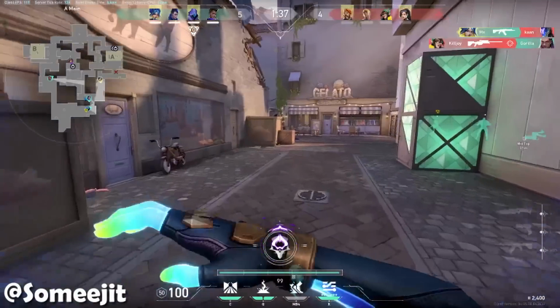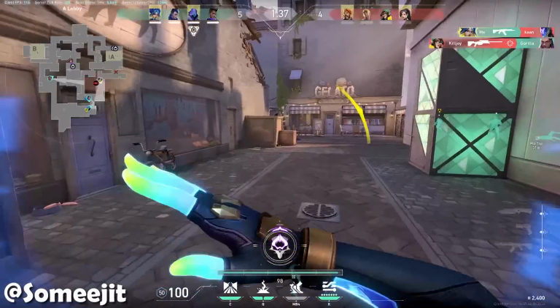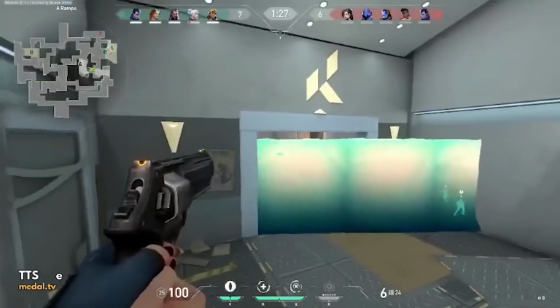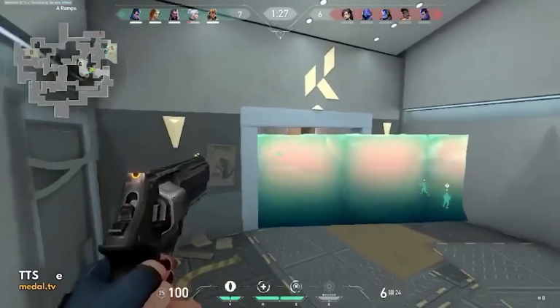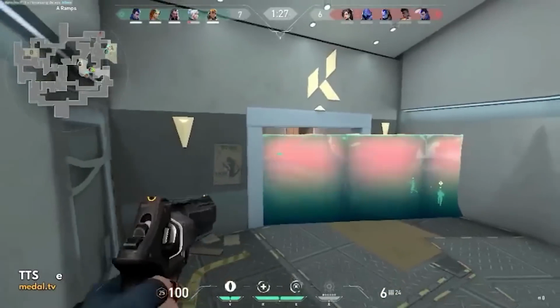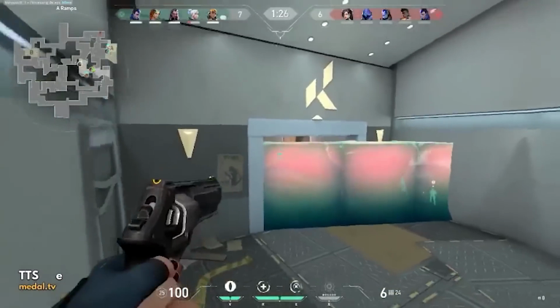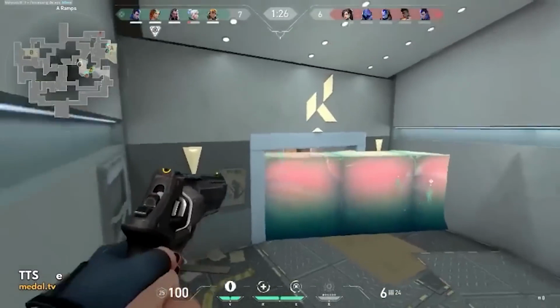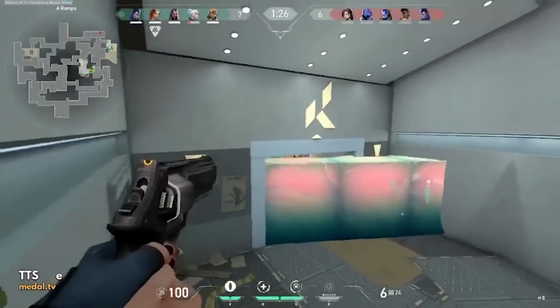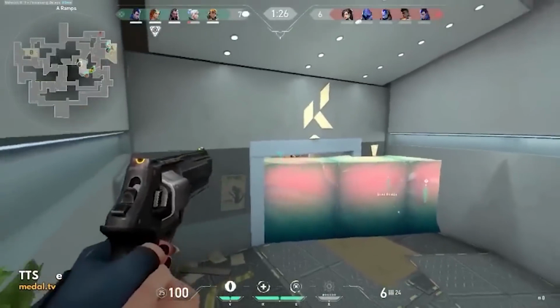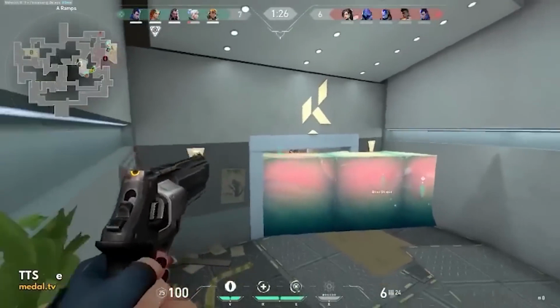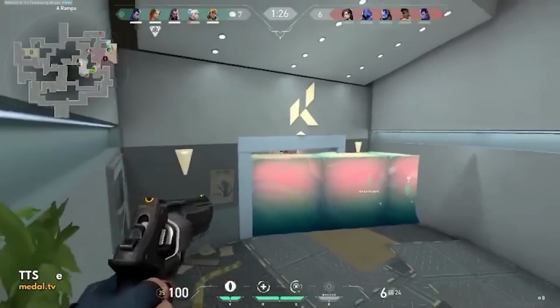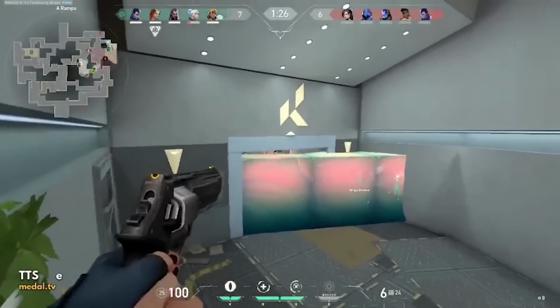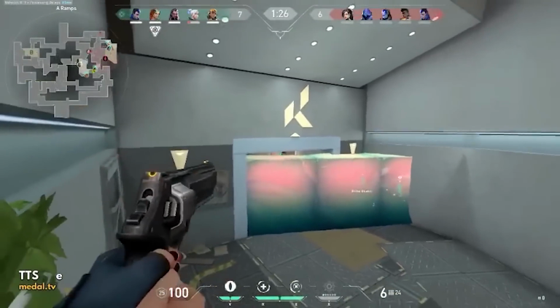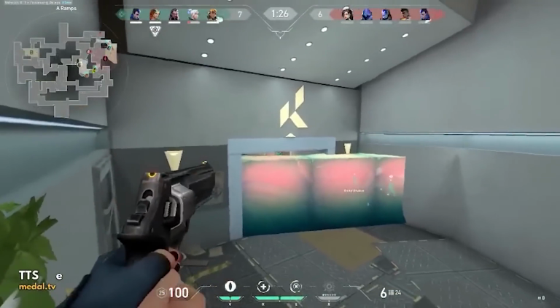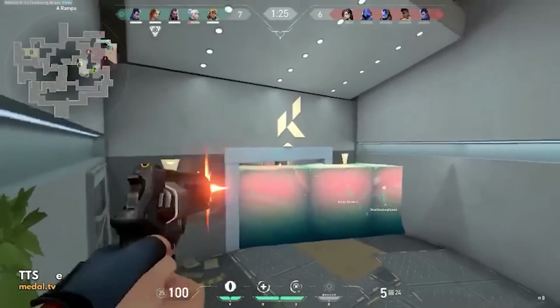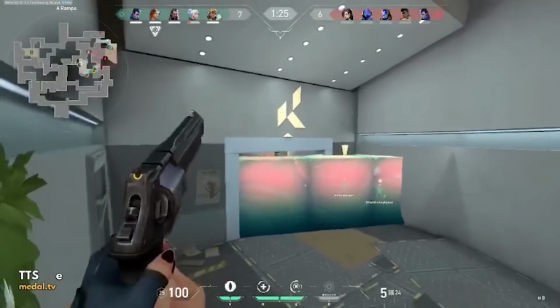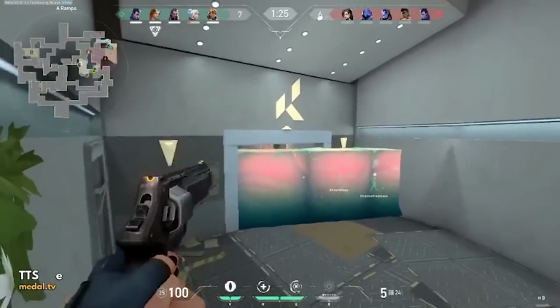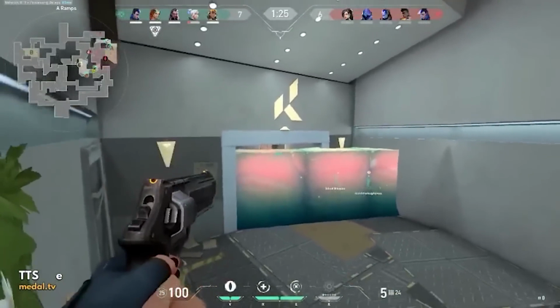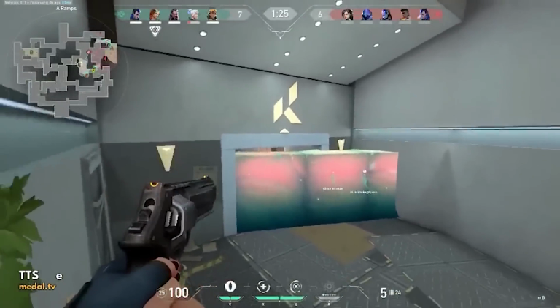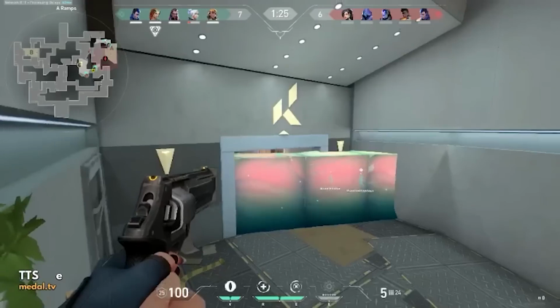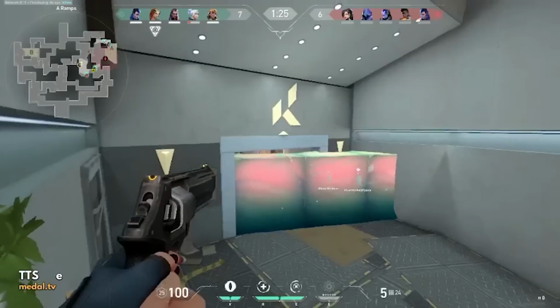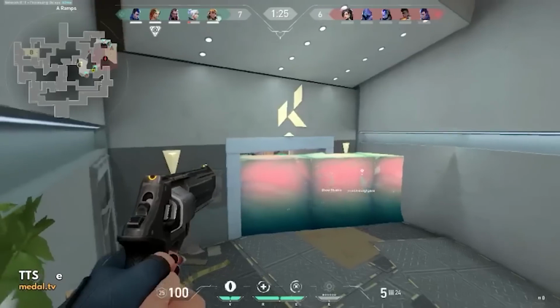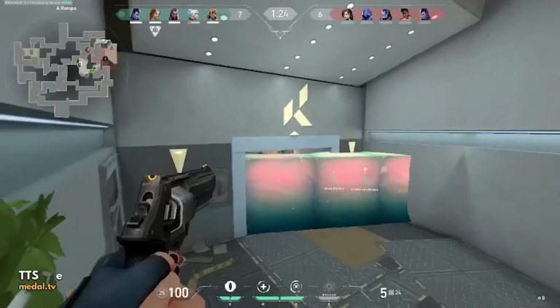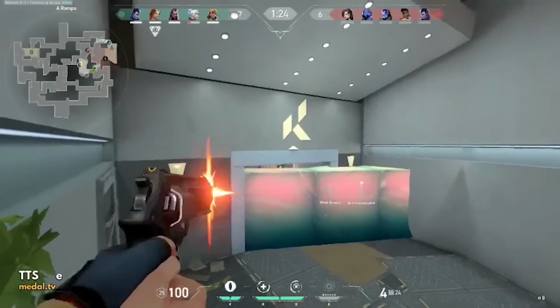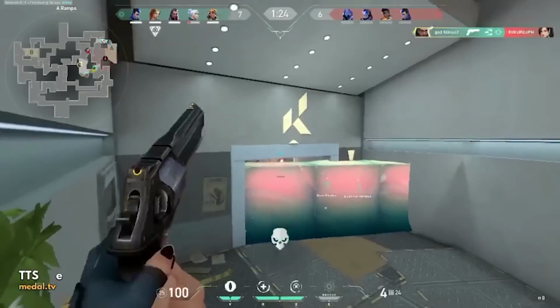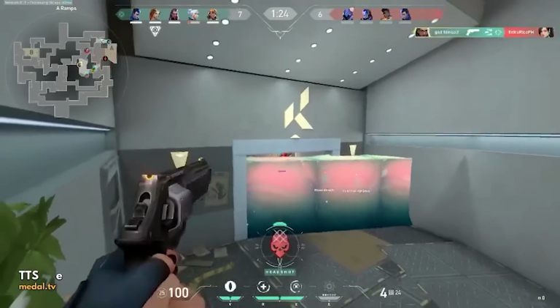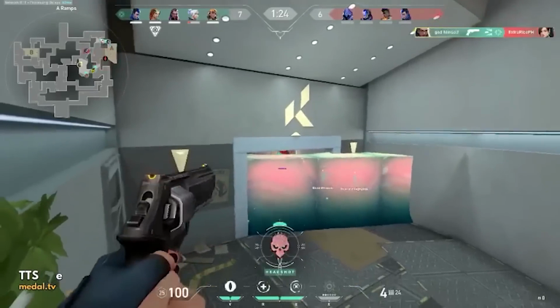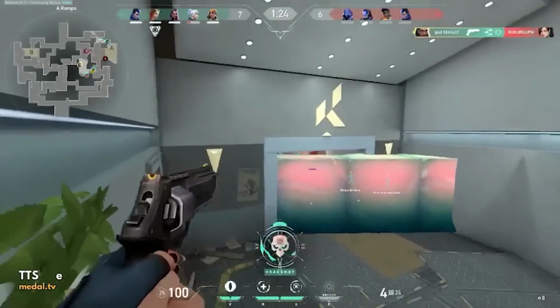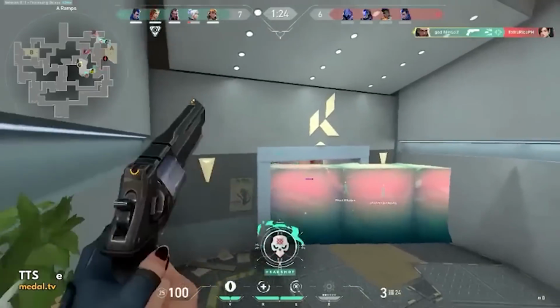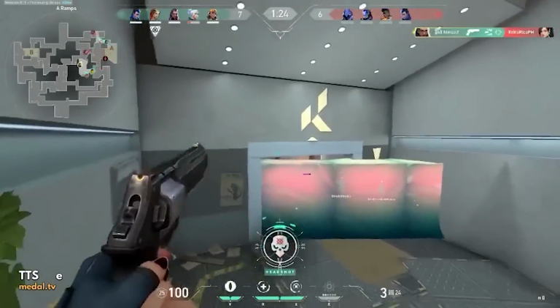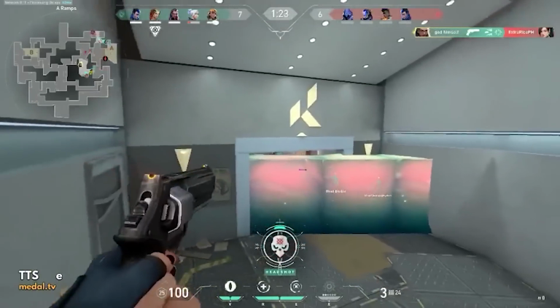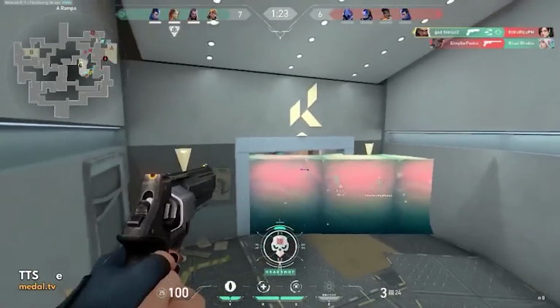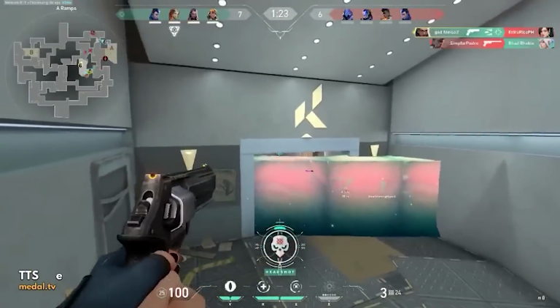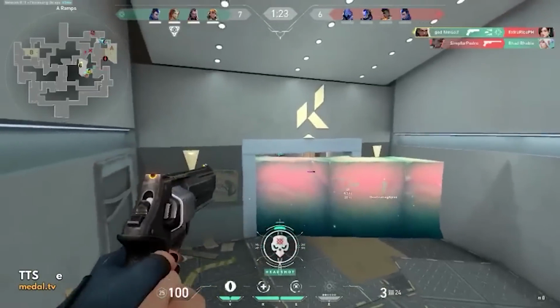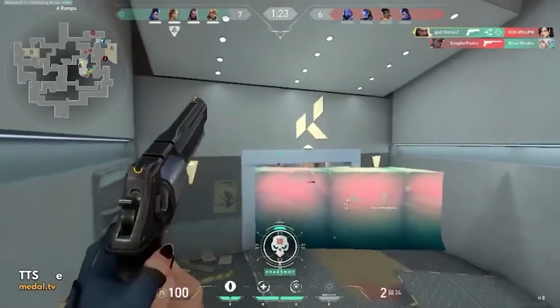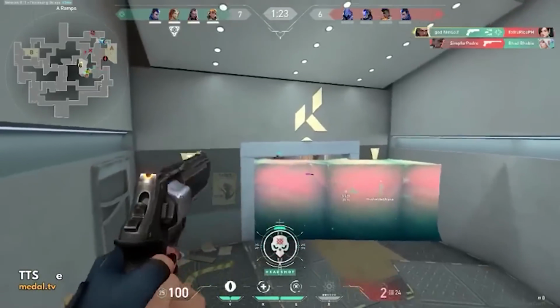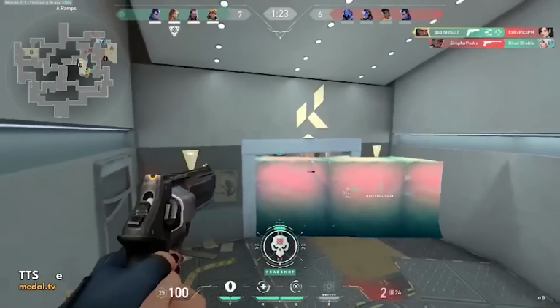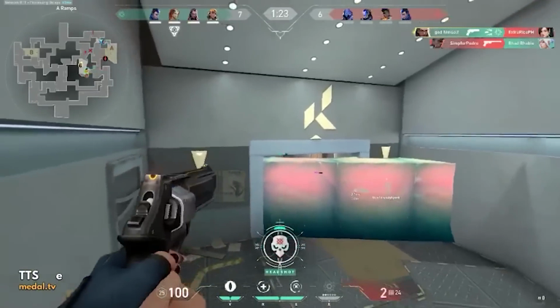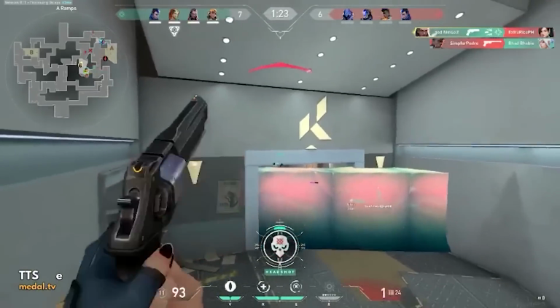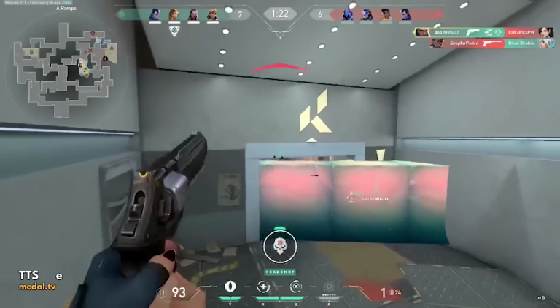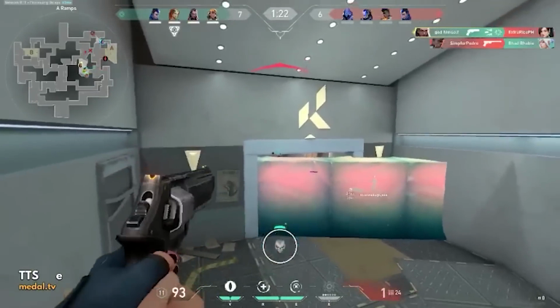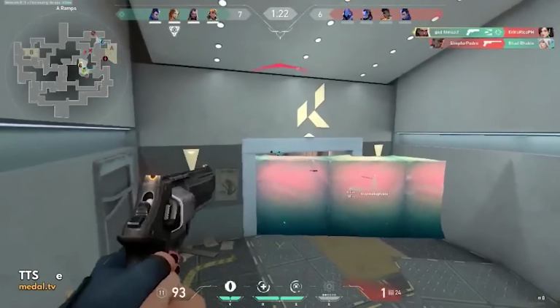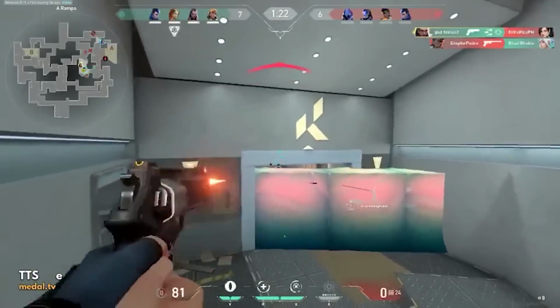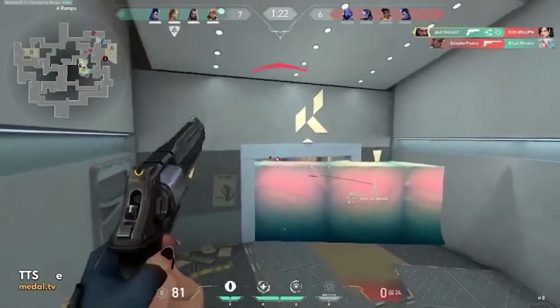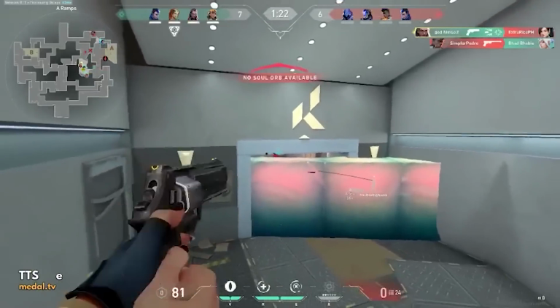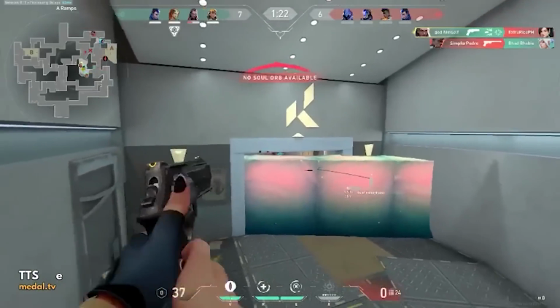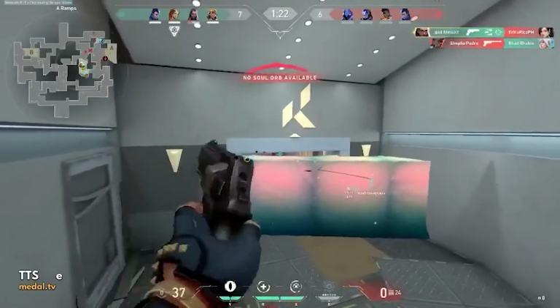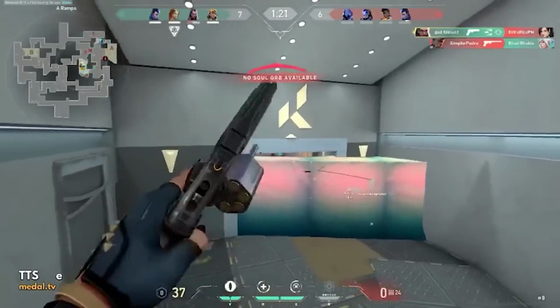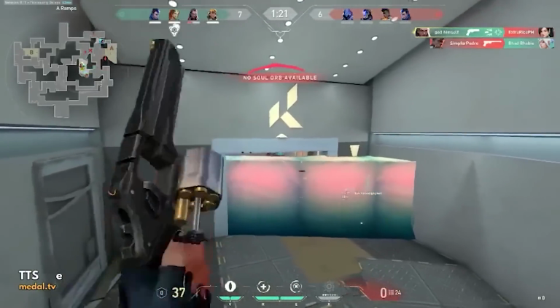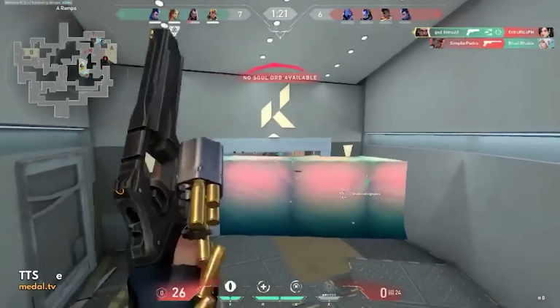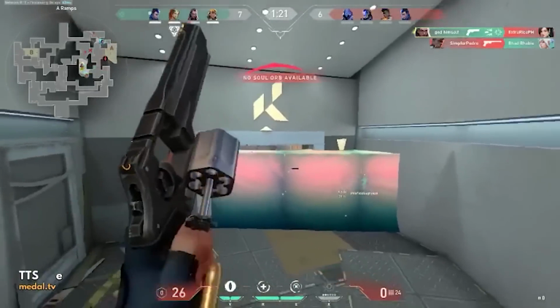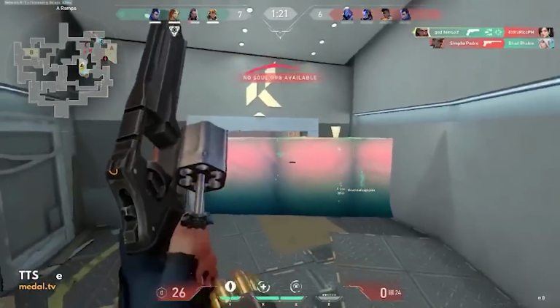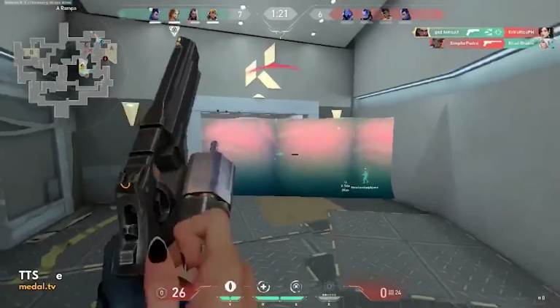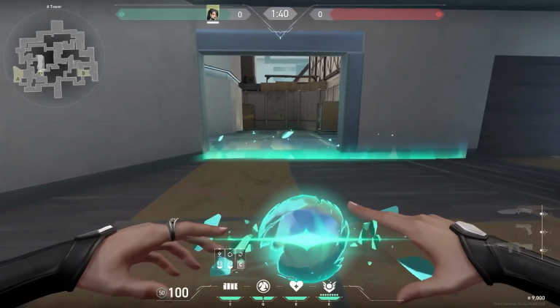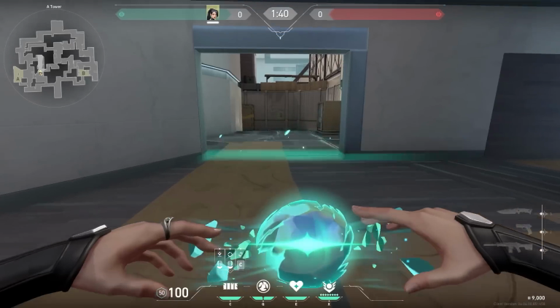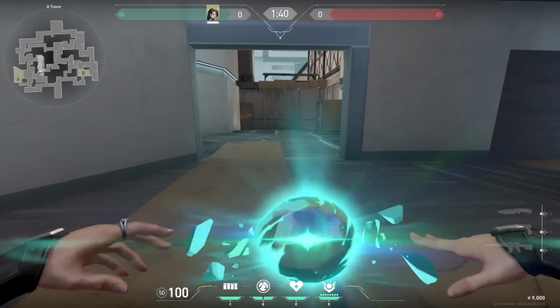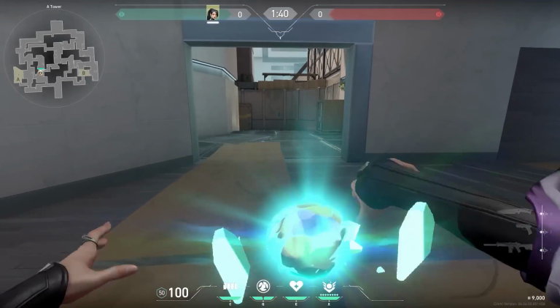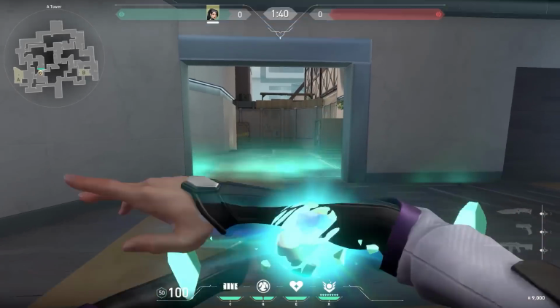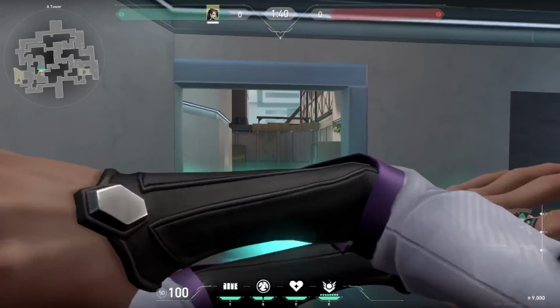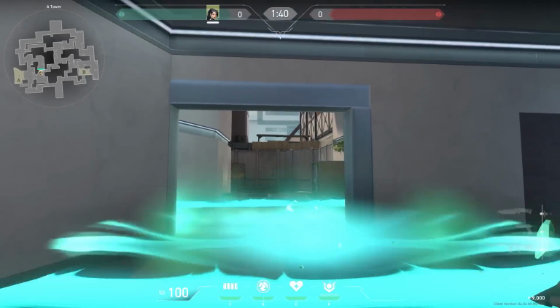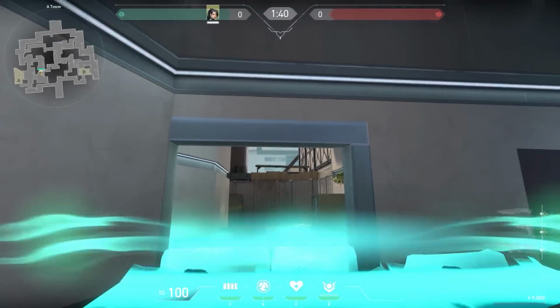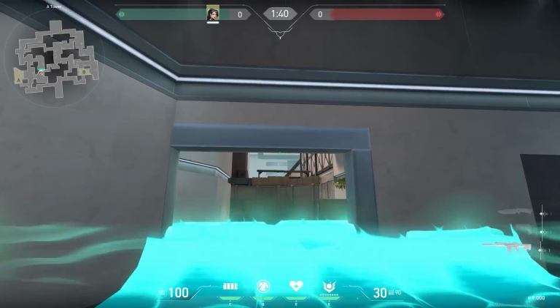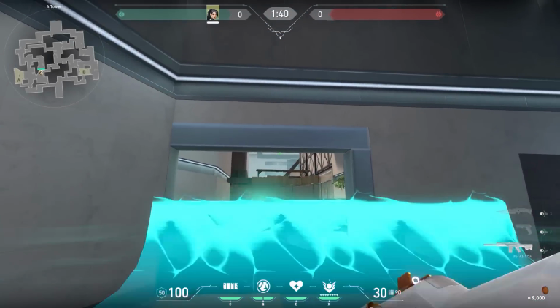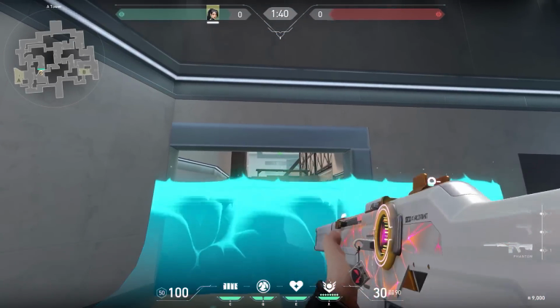Now look at this clip. Not really a trick, but a tip for all the Sage players — don't place your wall like this.